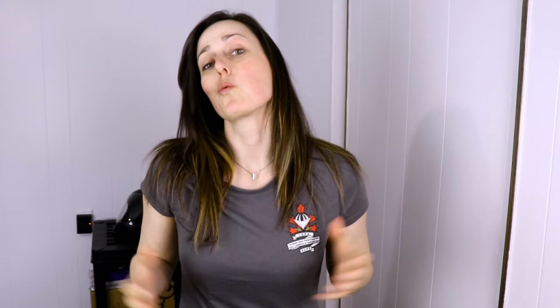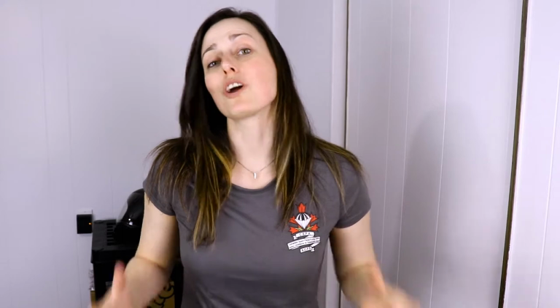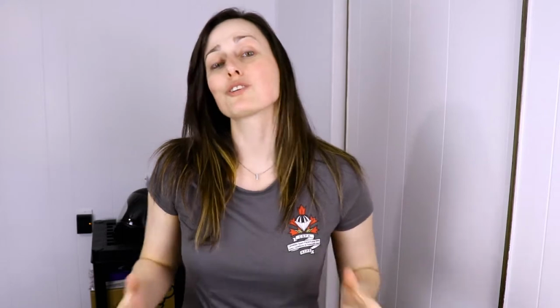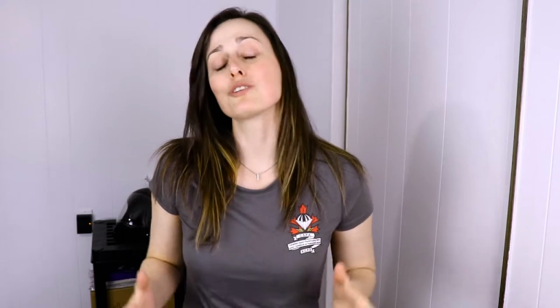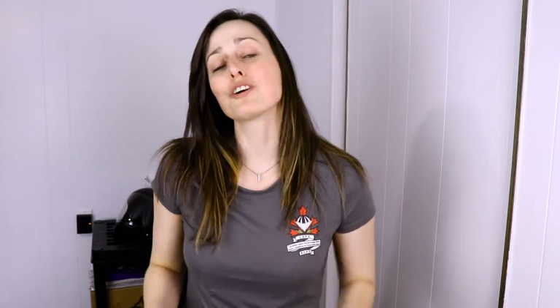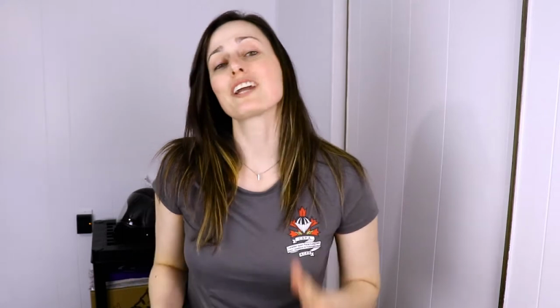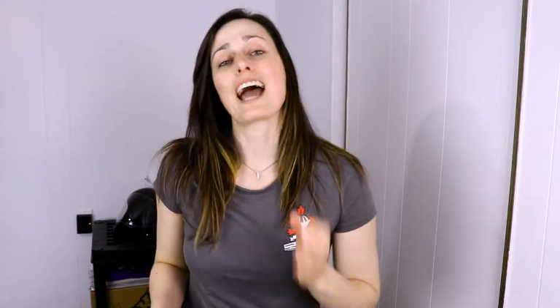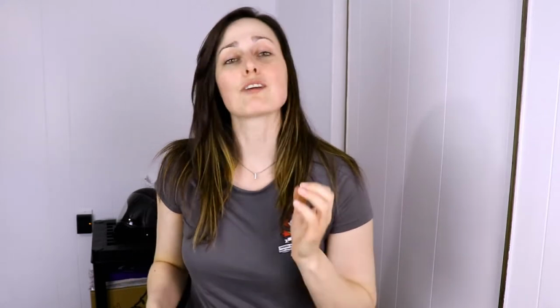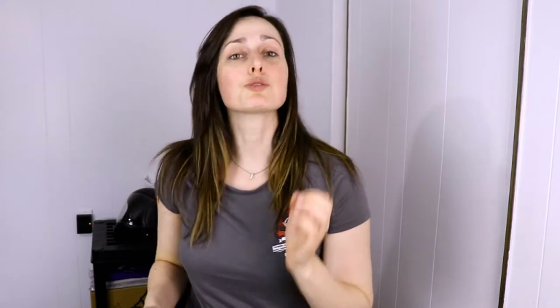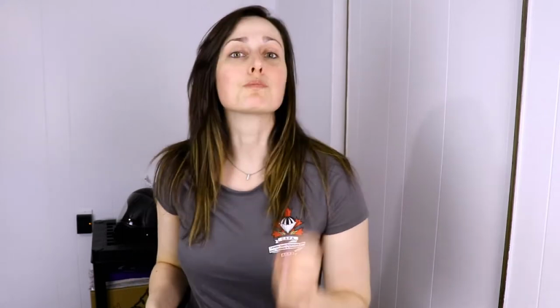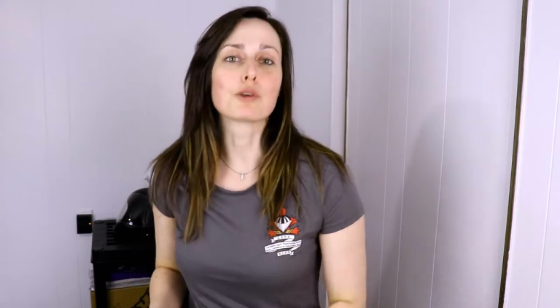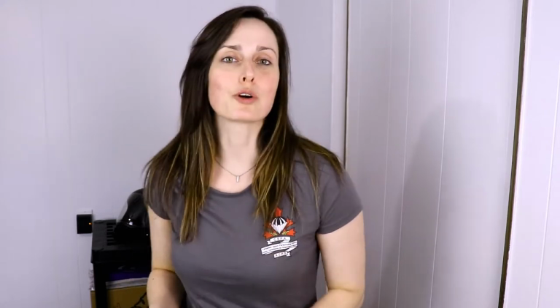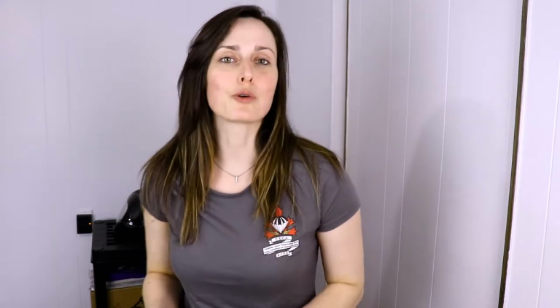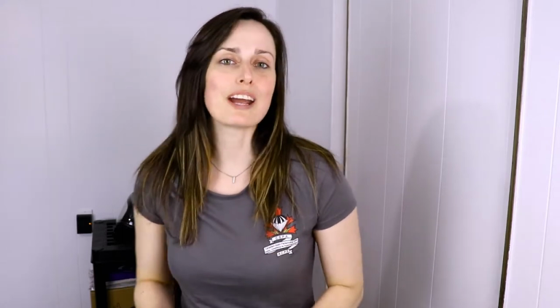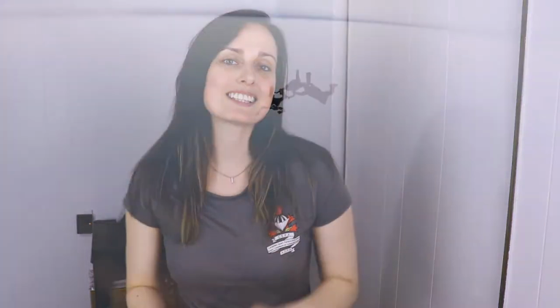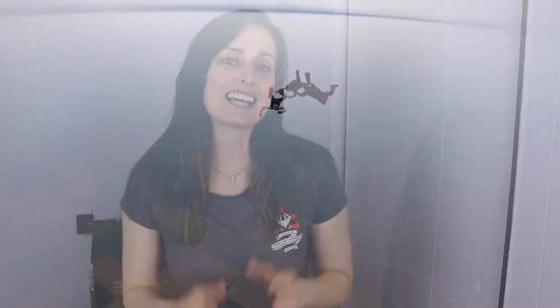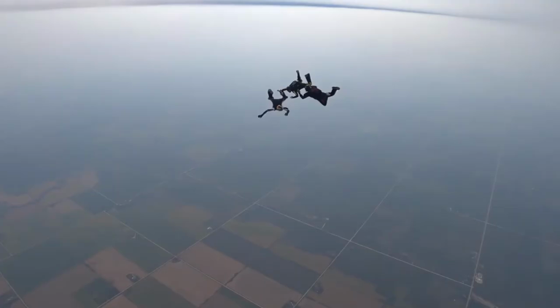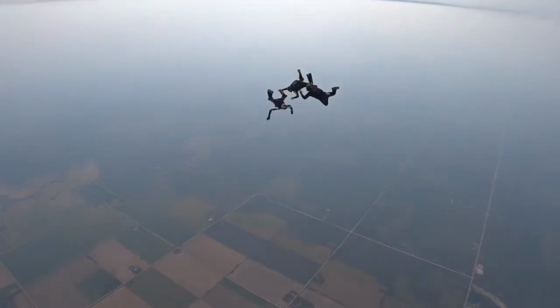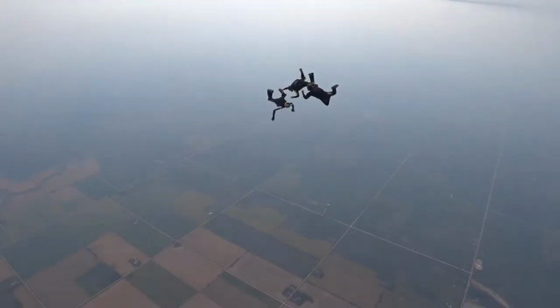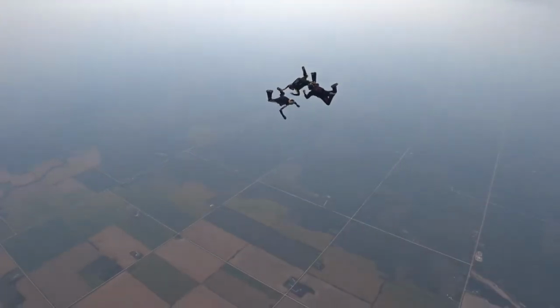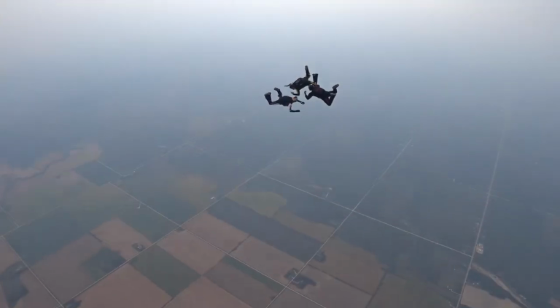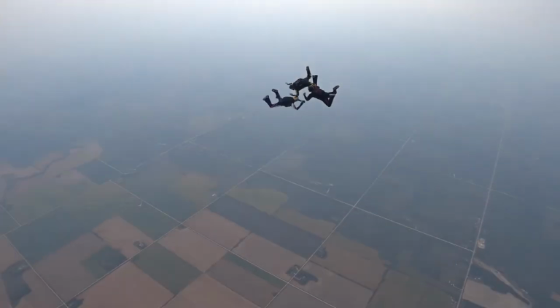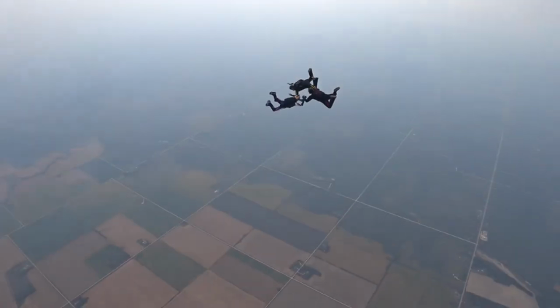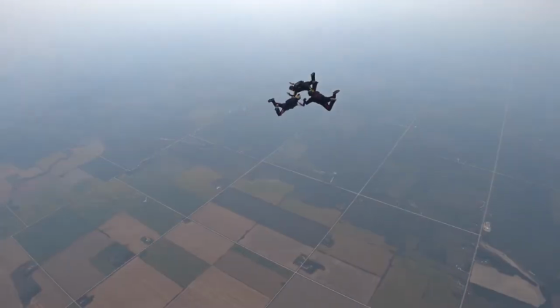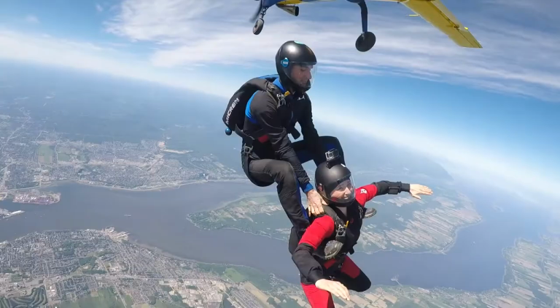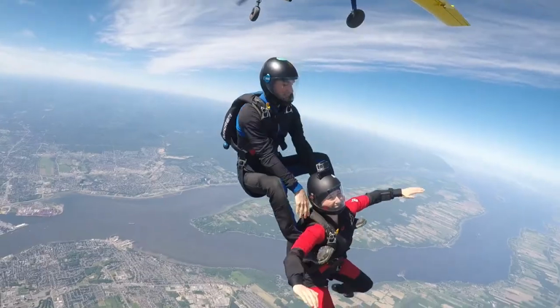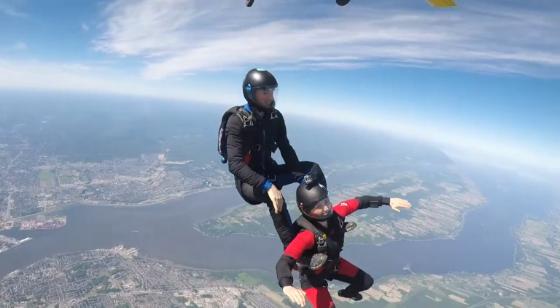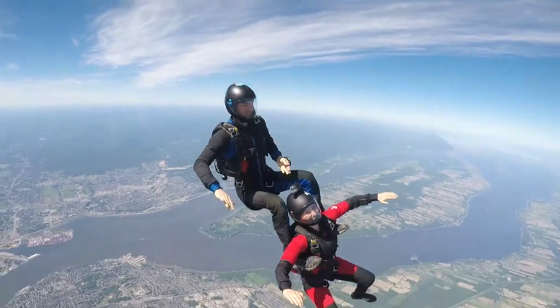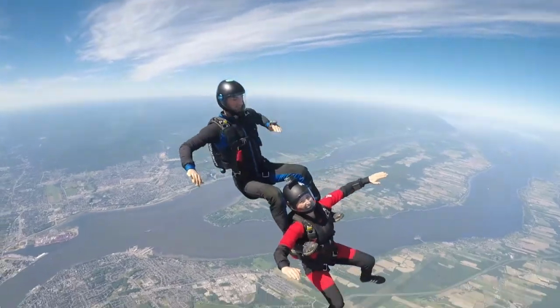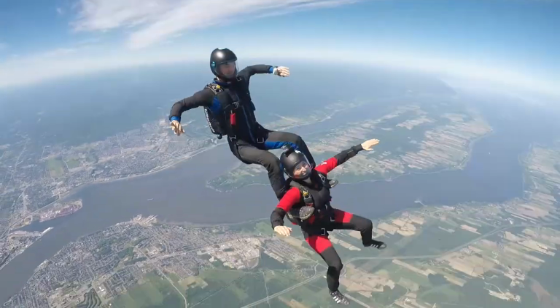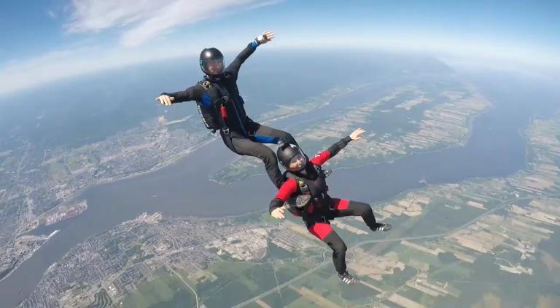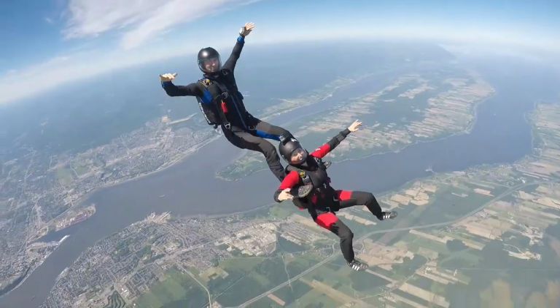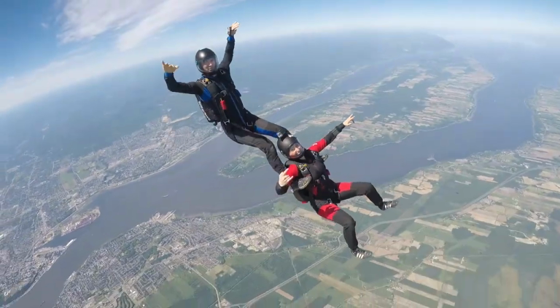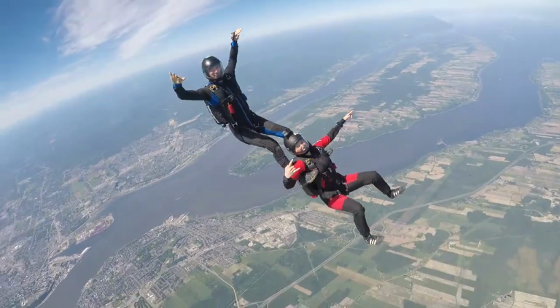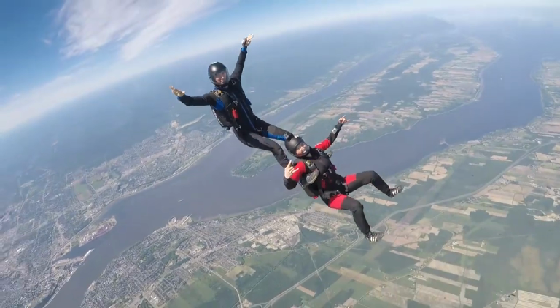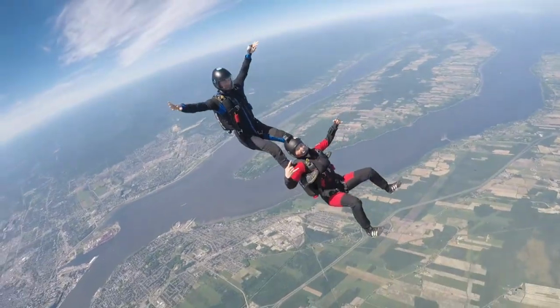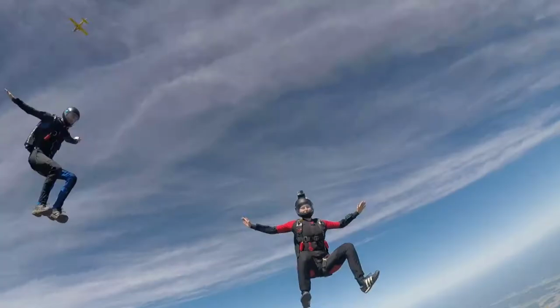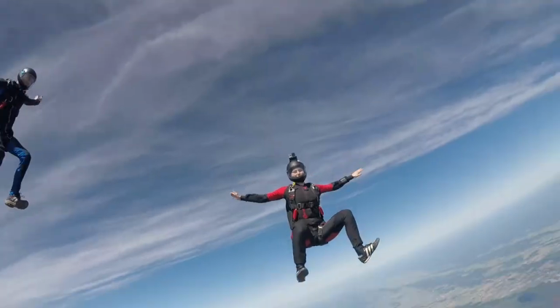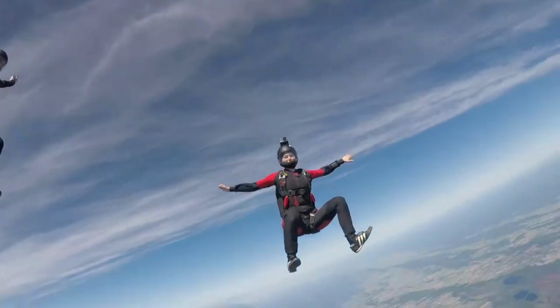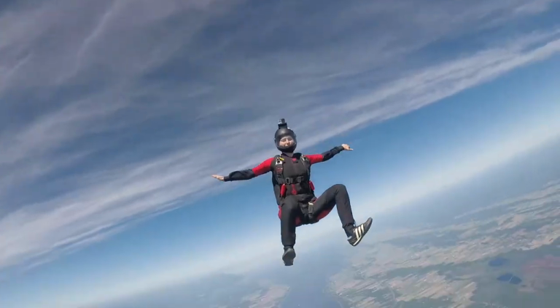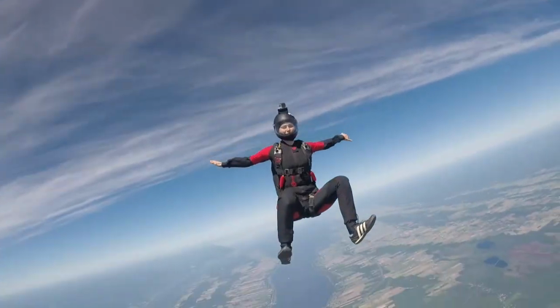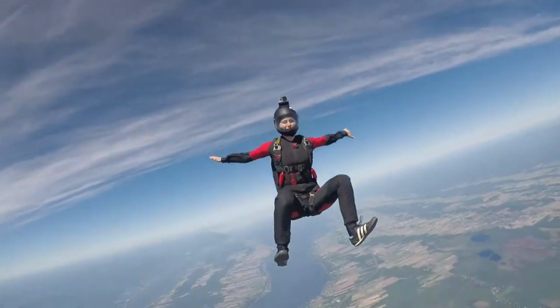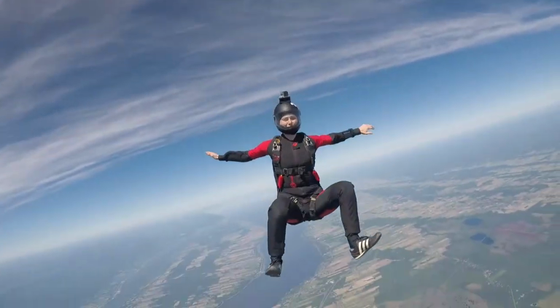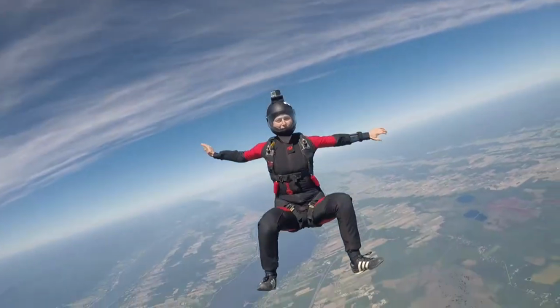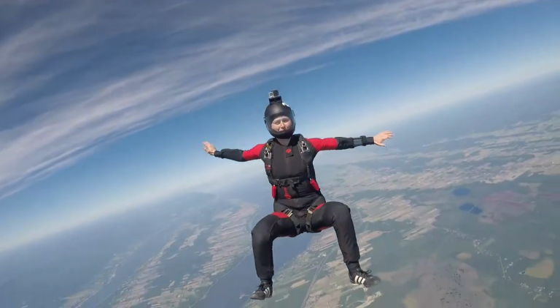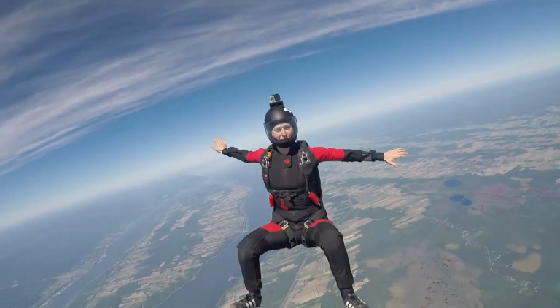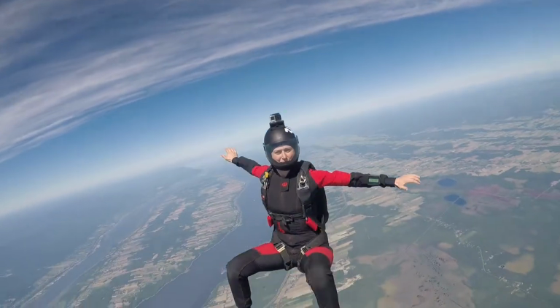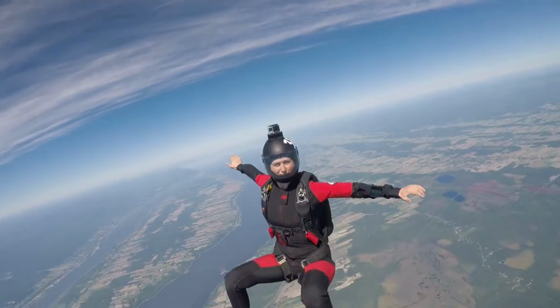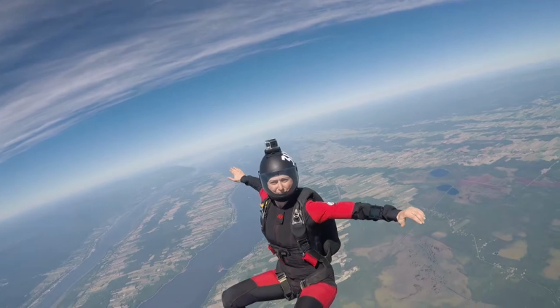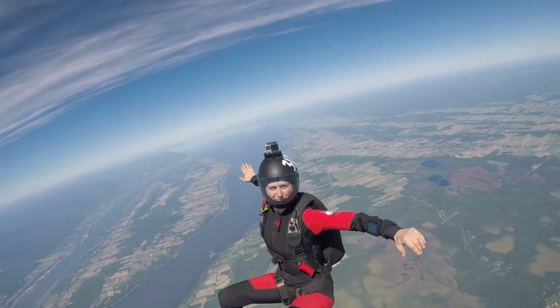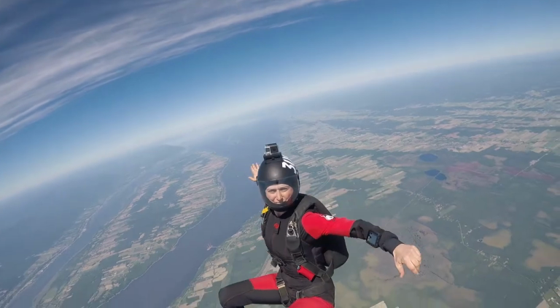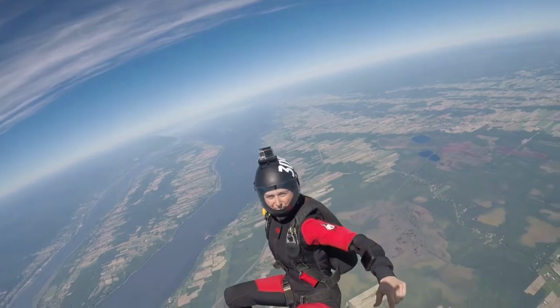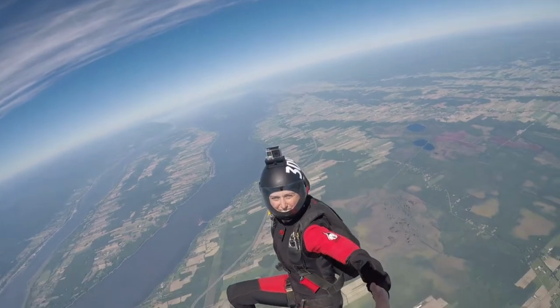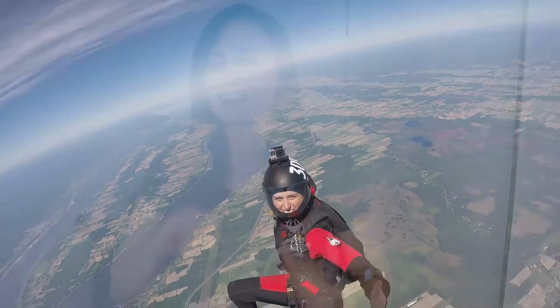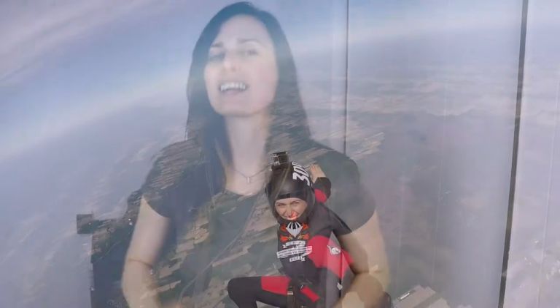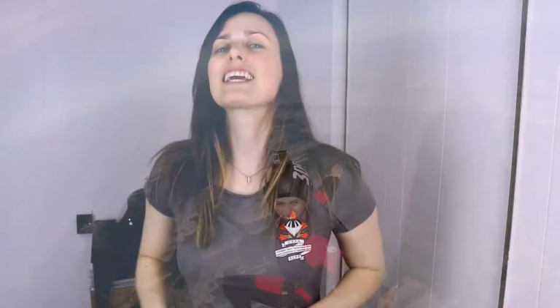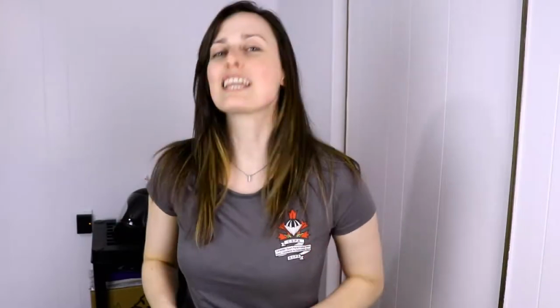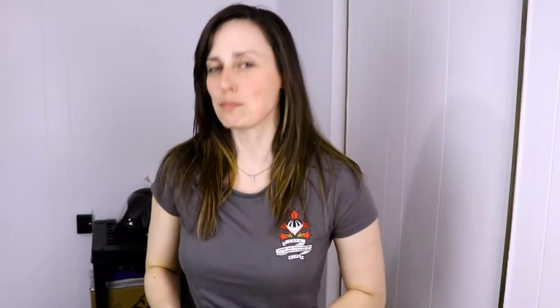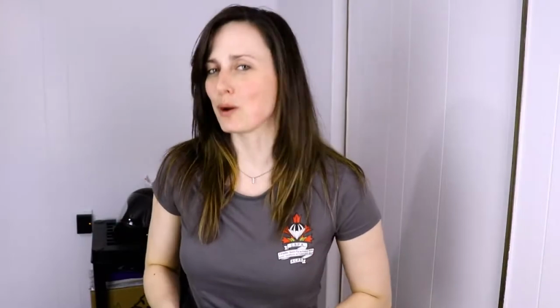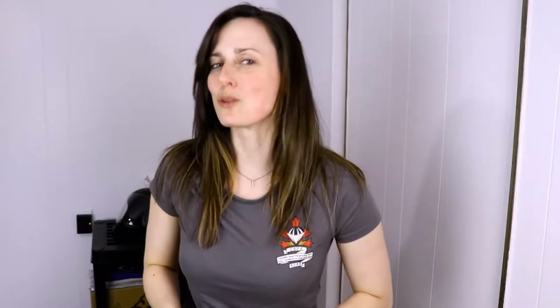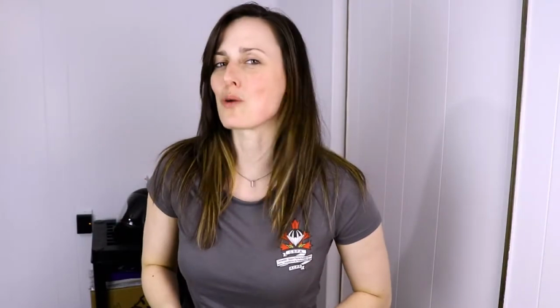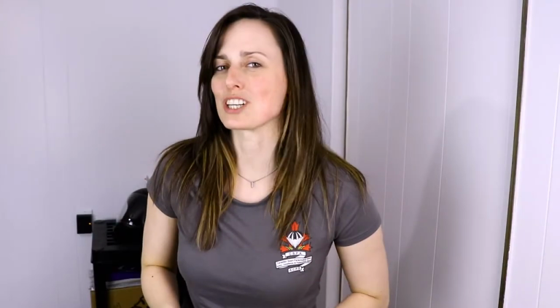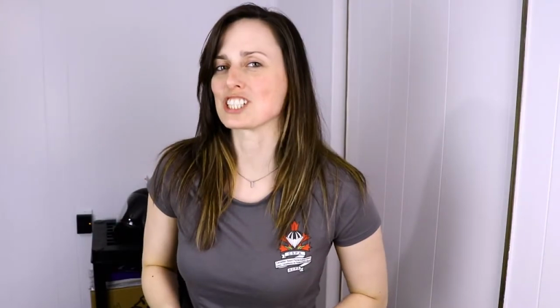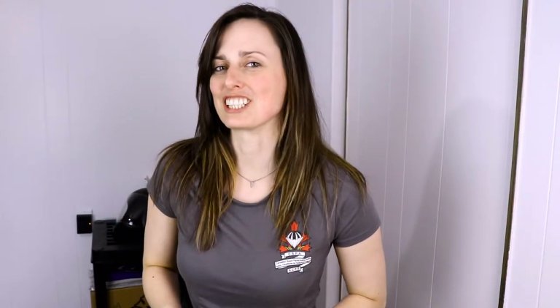Want to learn how to progress and become an experienced skydiver here in Canada? Well, keep on watching!